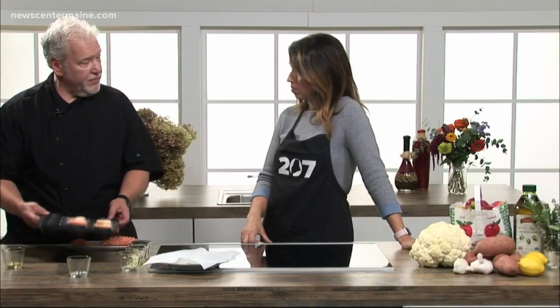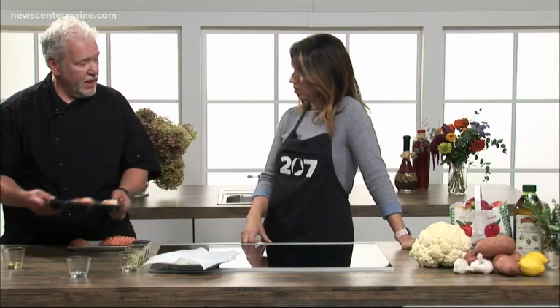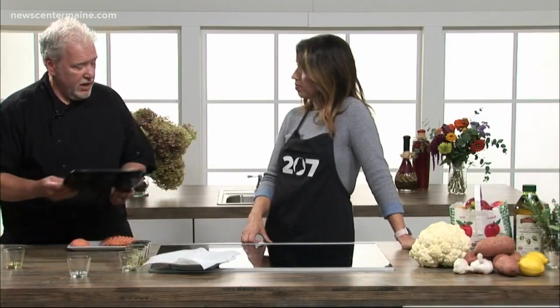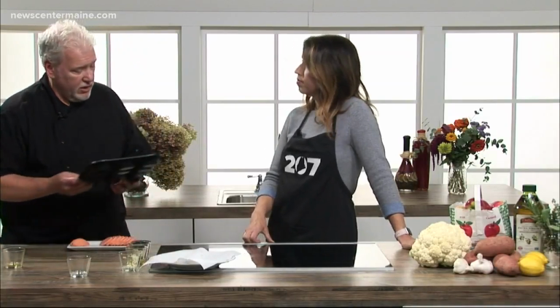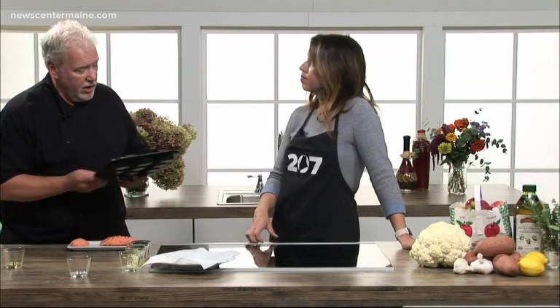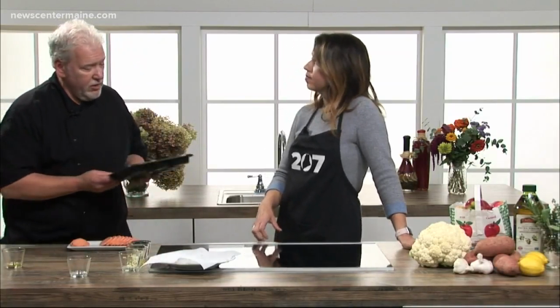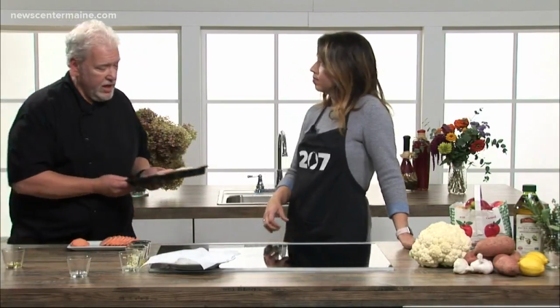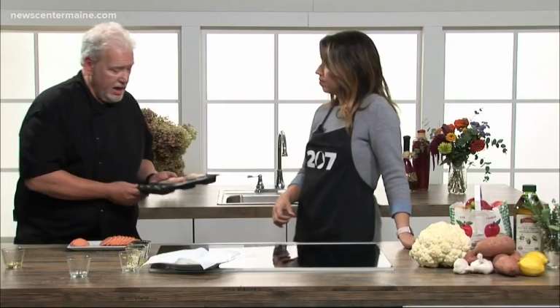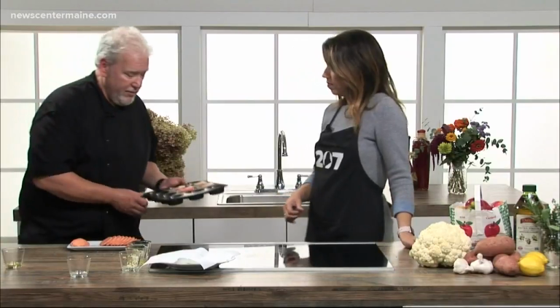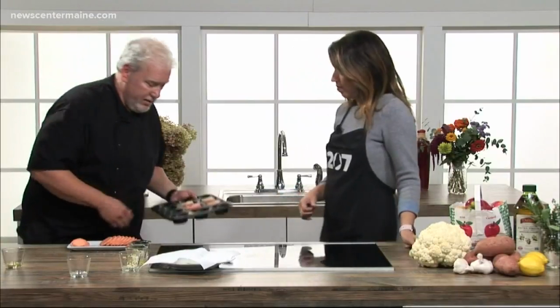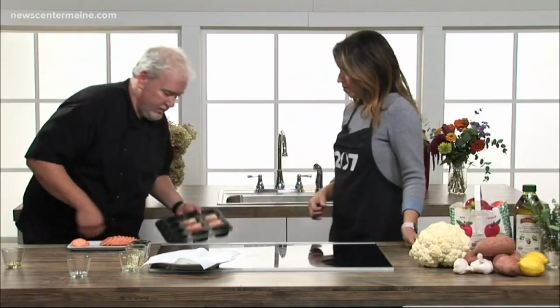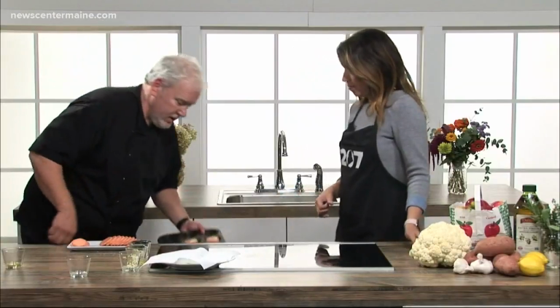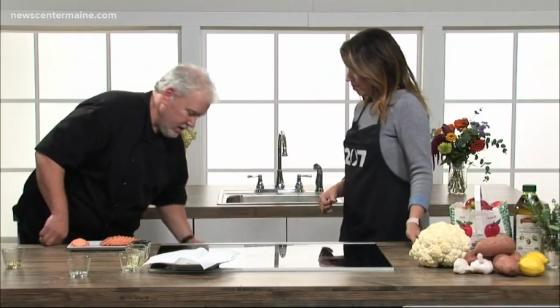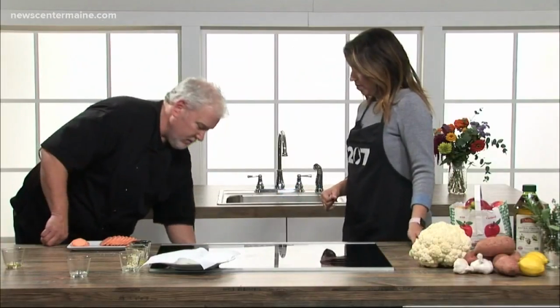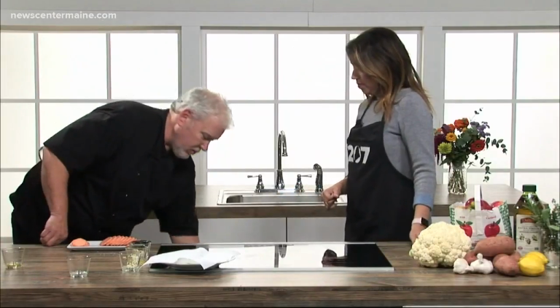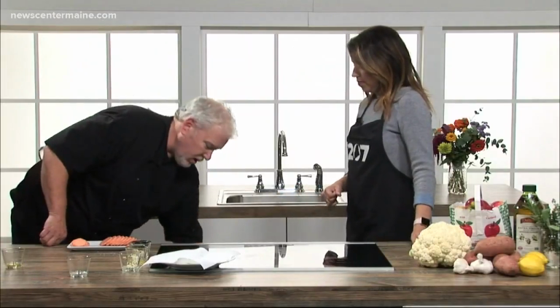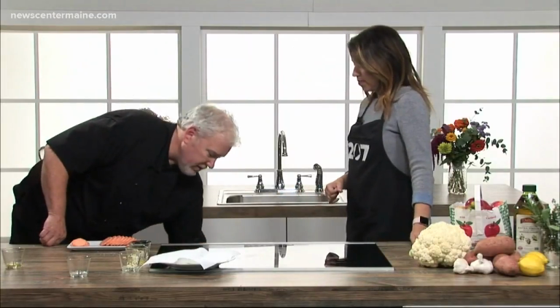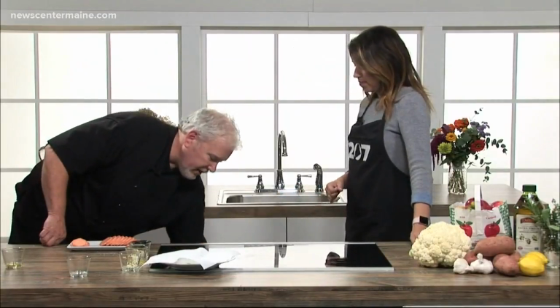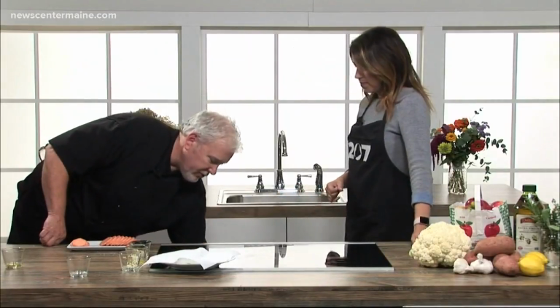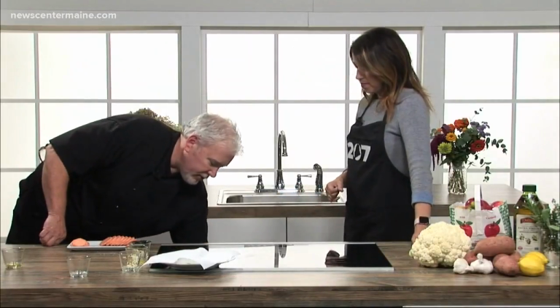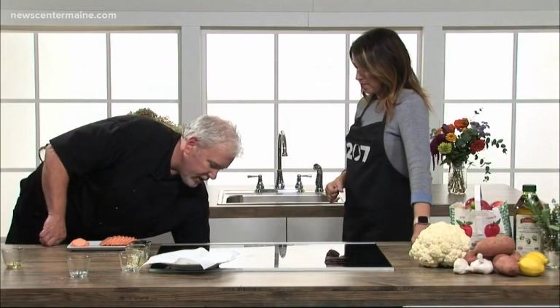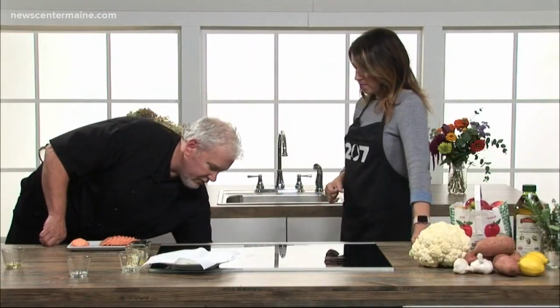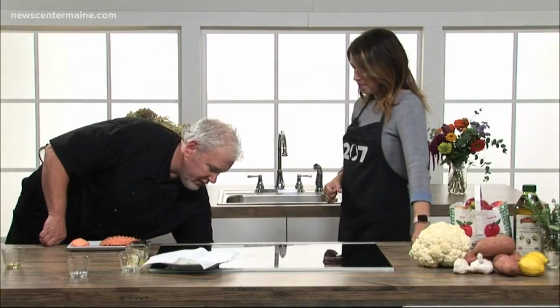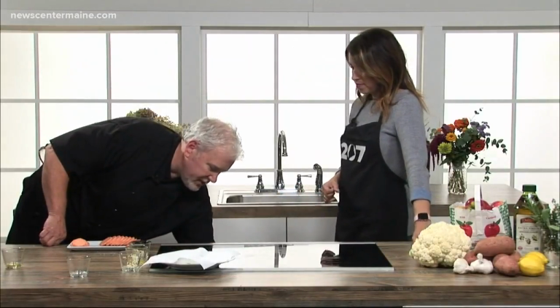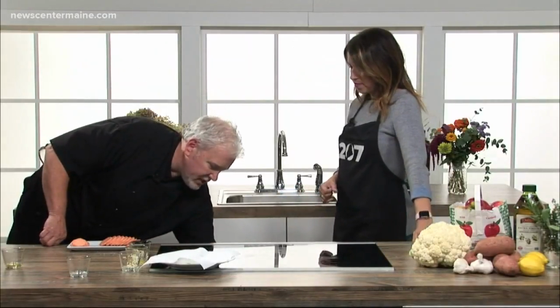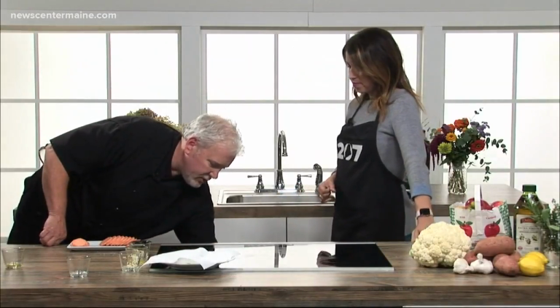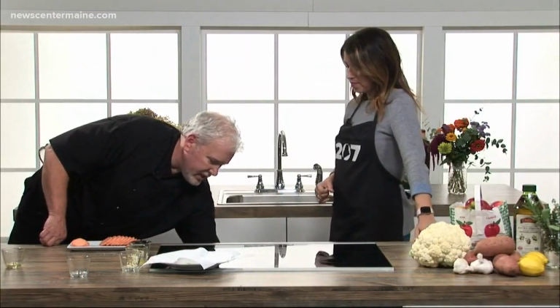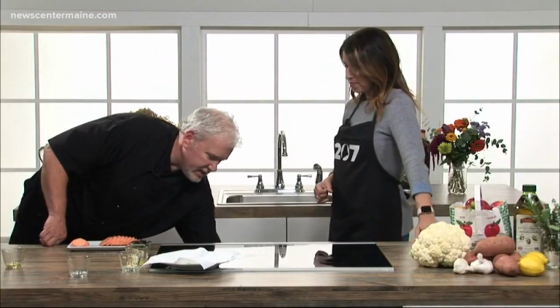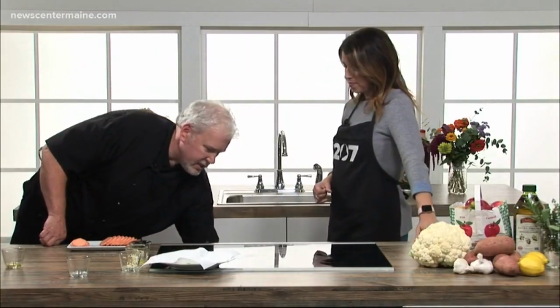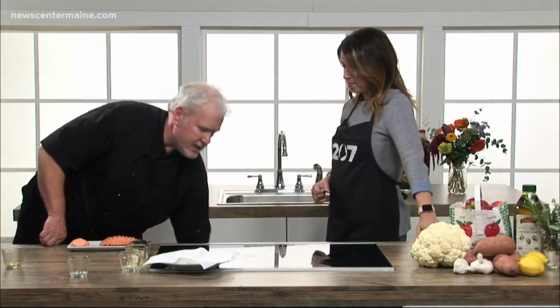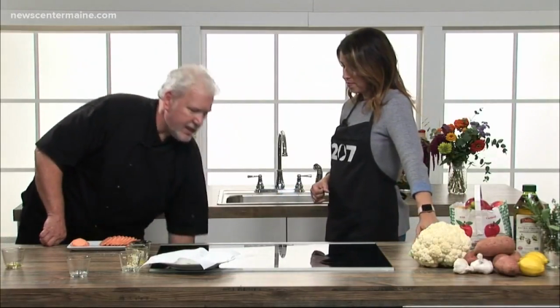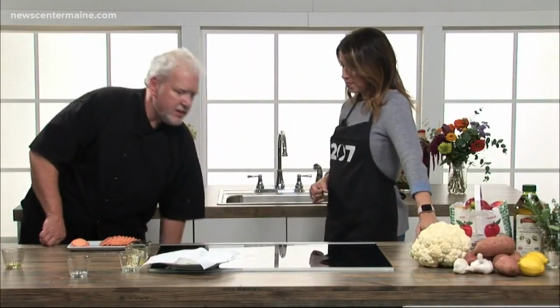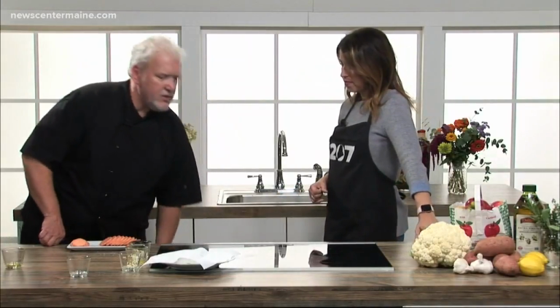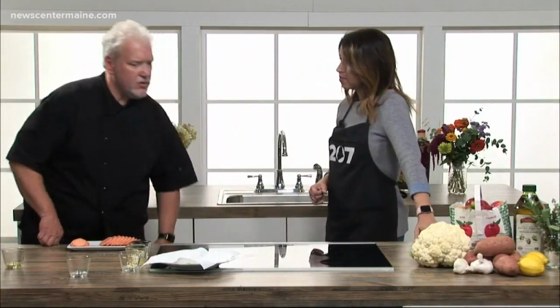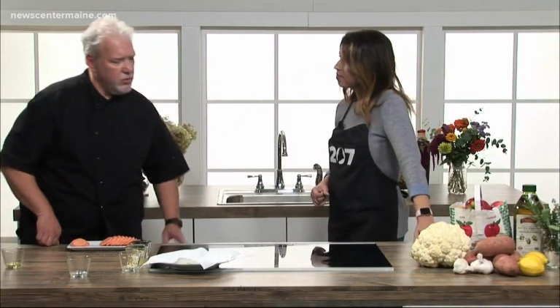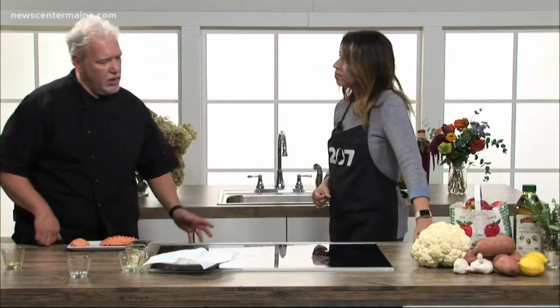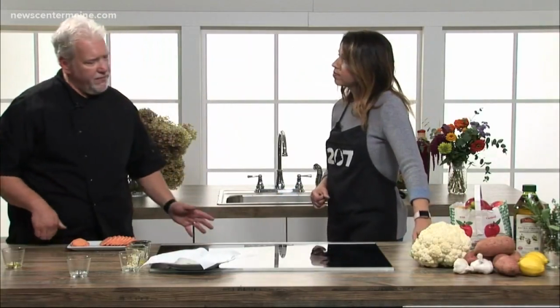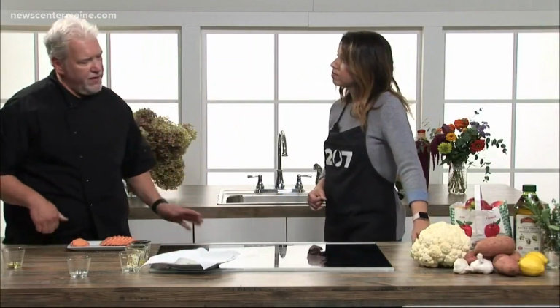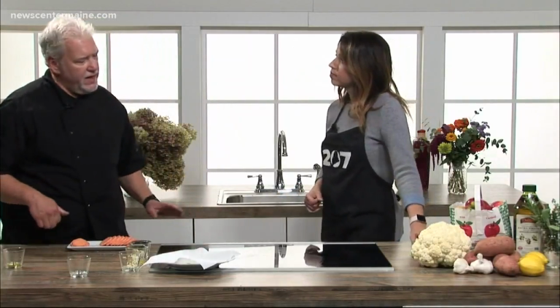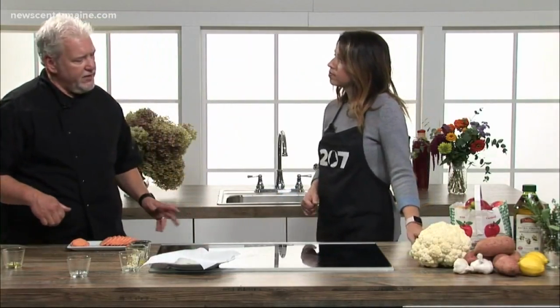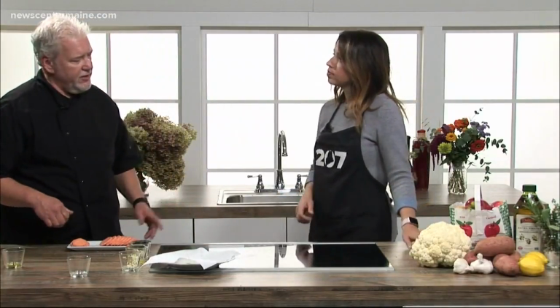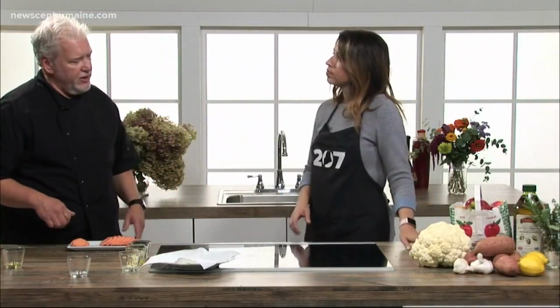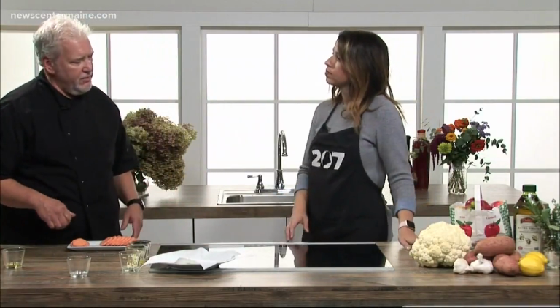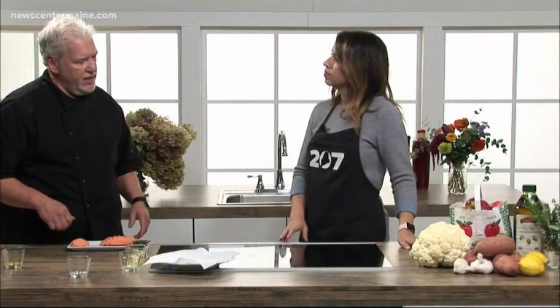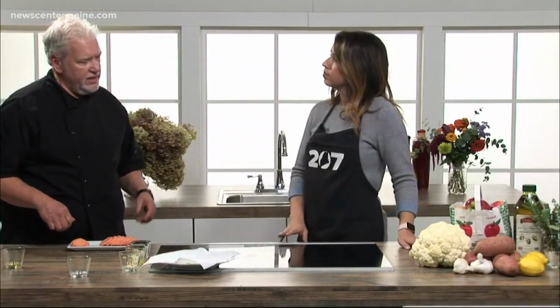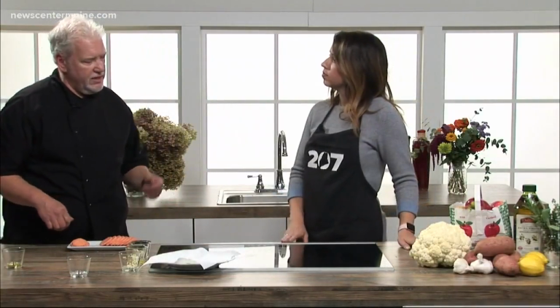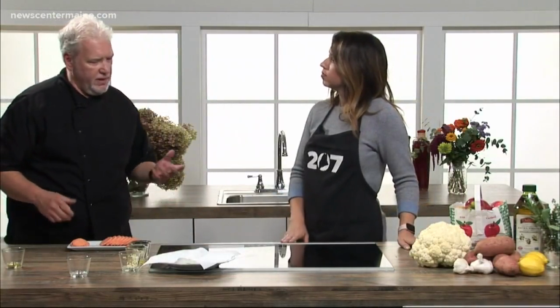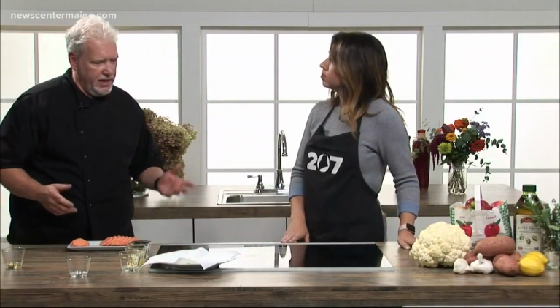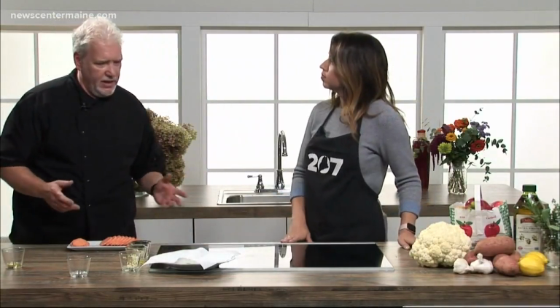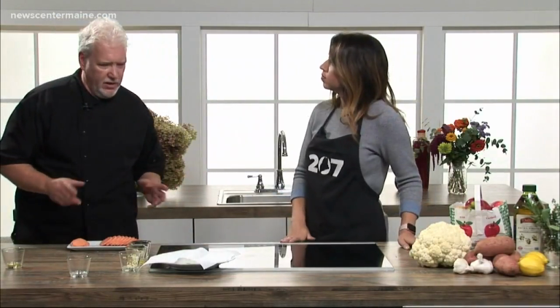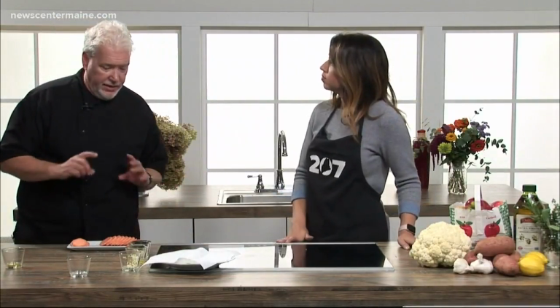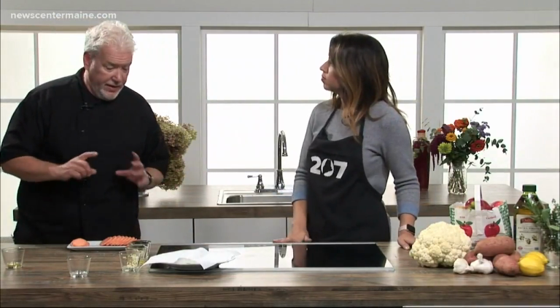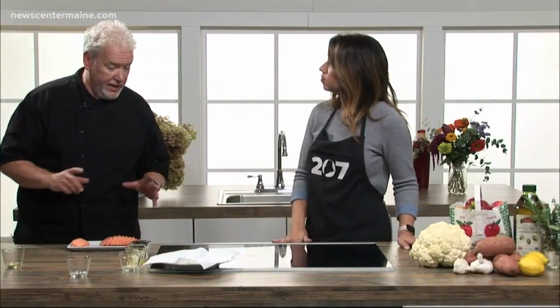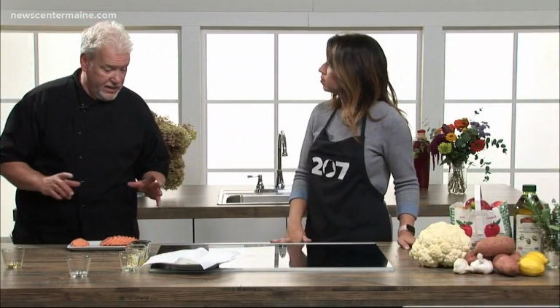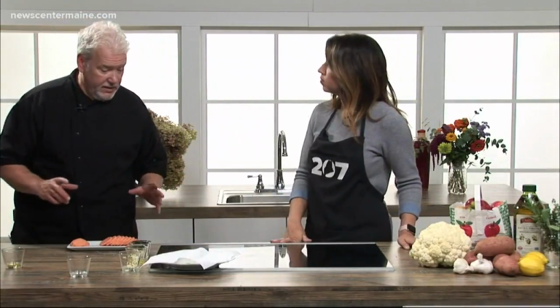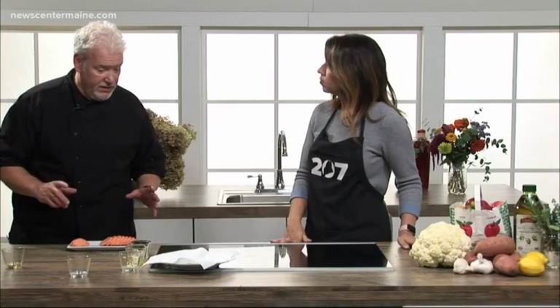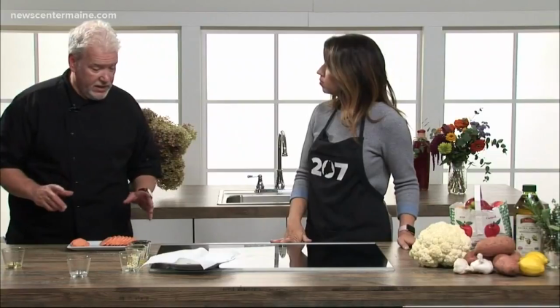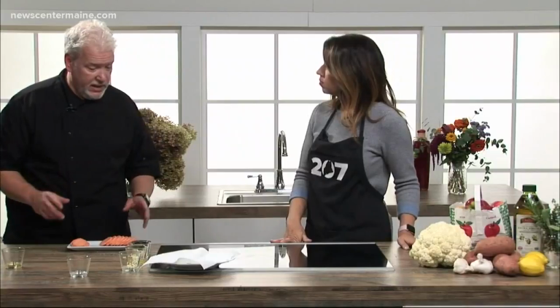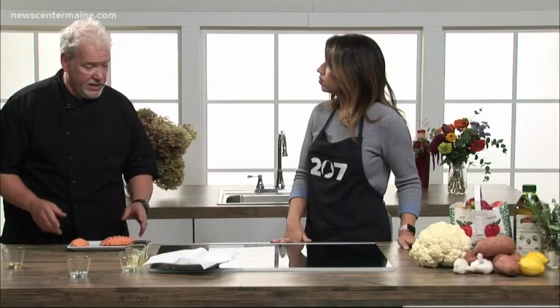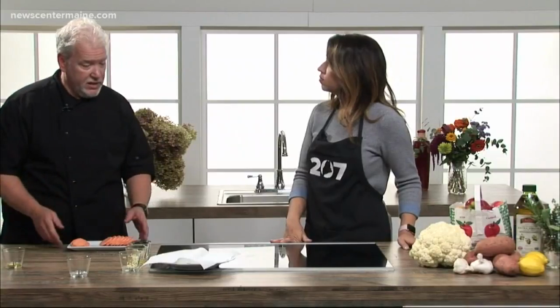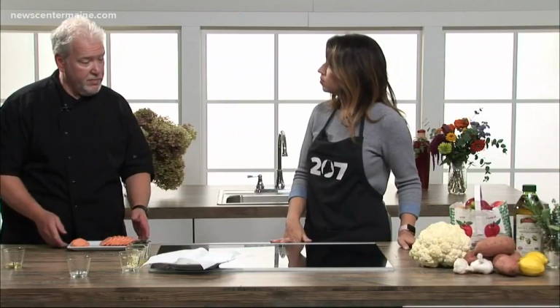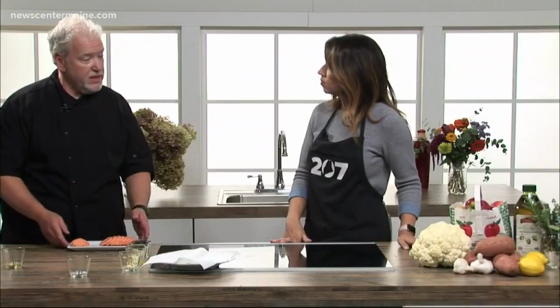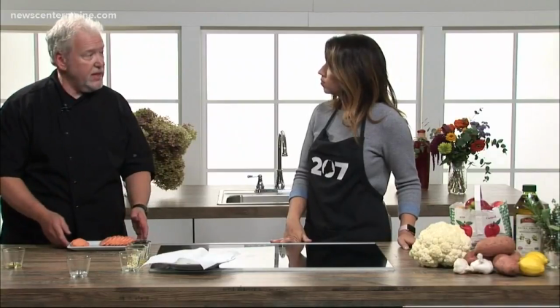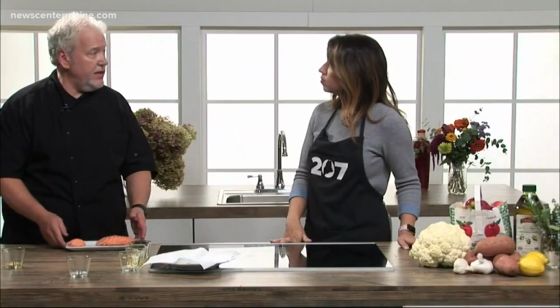We're going to cover that with foil and put it in an oven at about 350 degrees. It takes 25 to 30 minutes, depending on the thickness of the slices of potatoes.